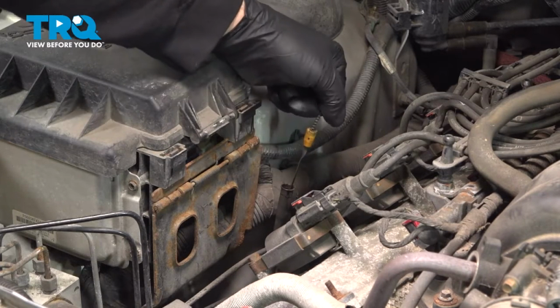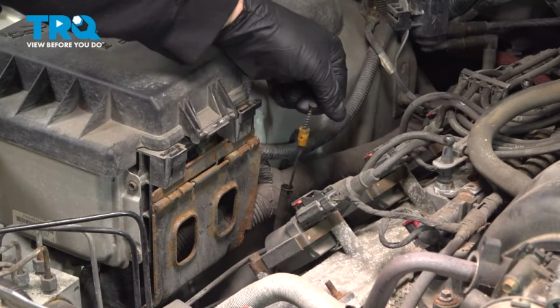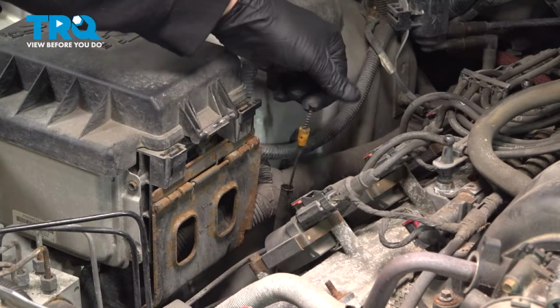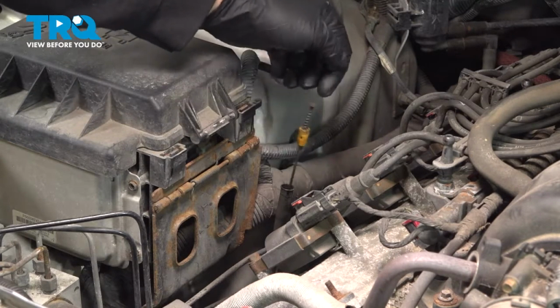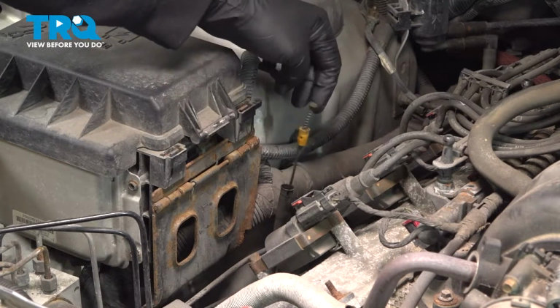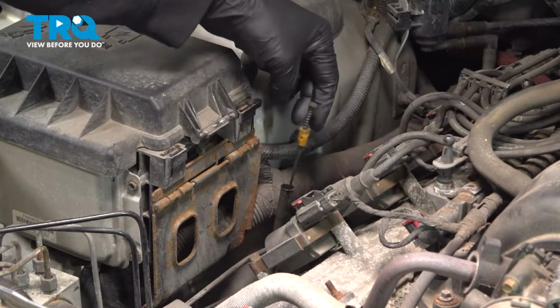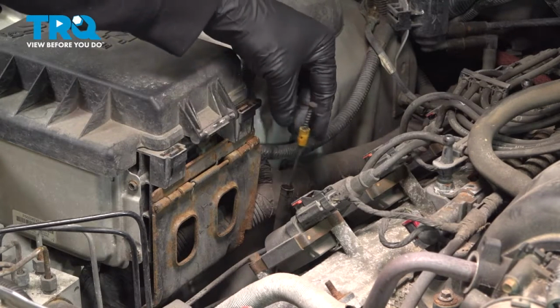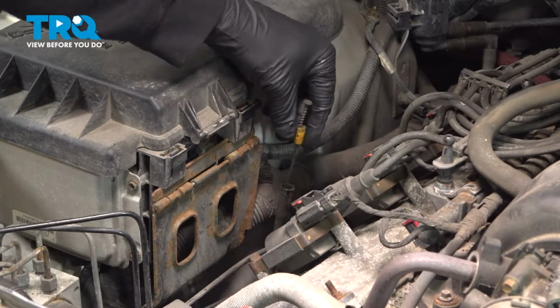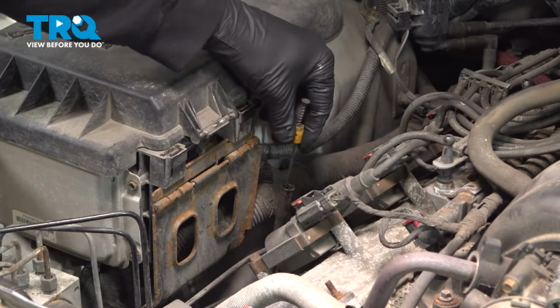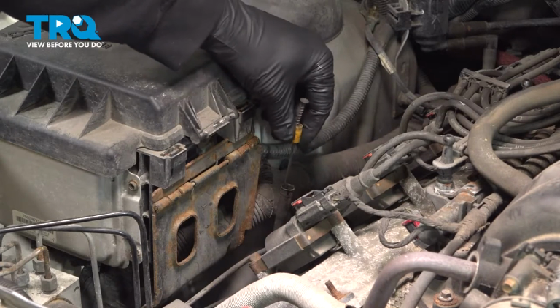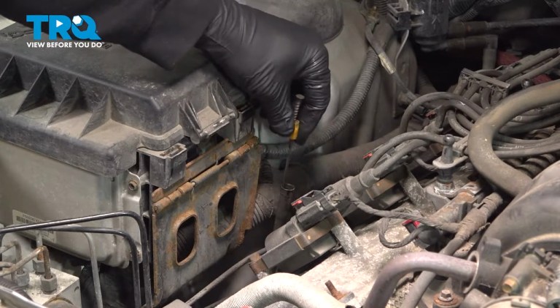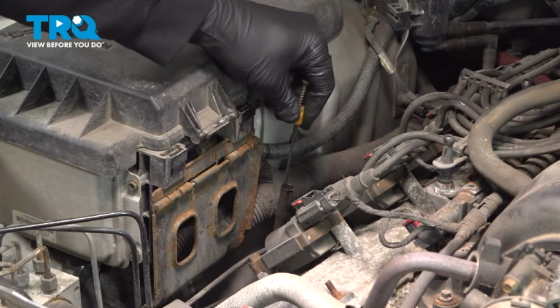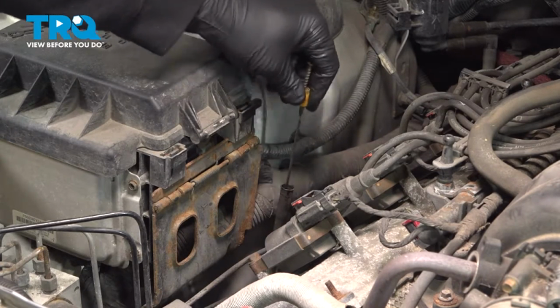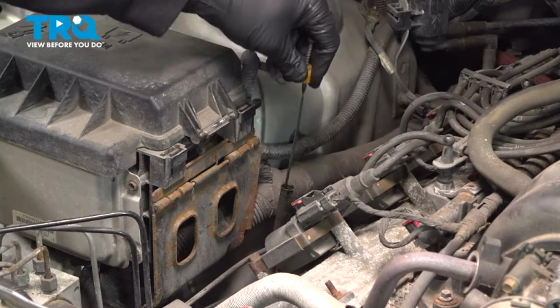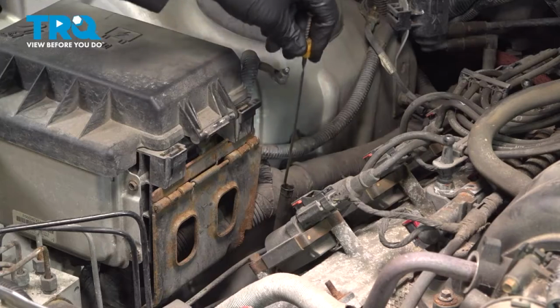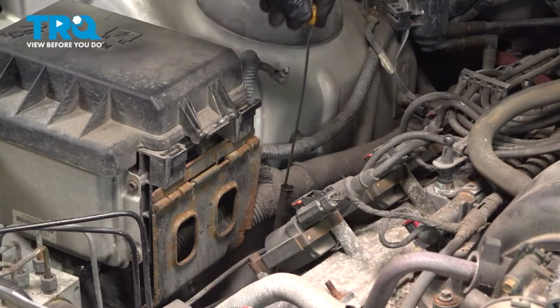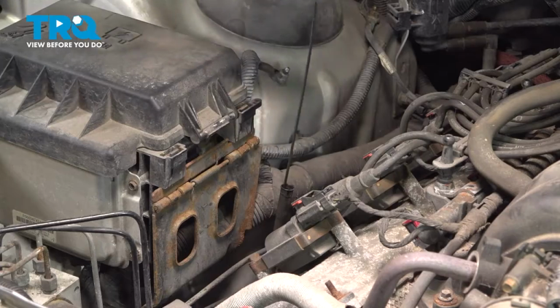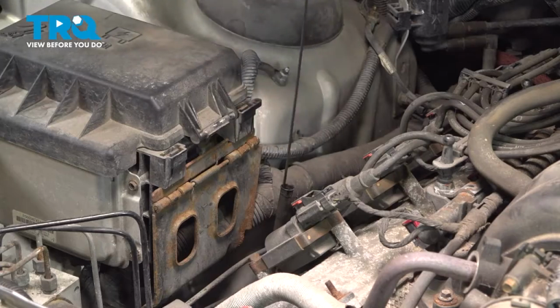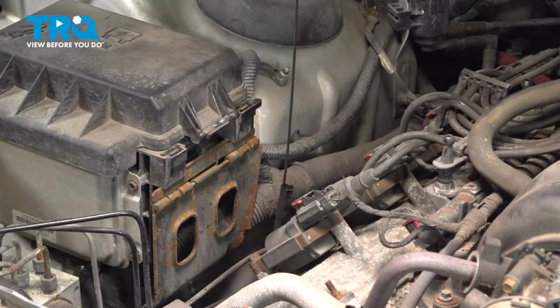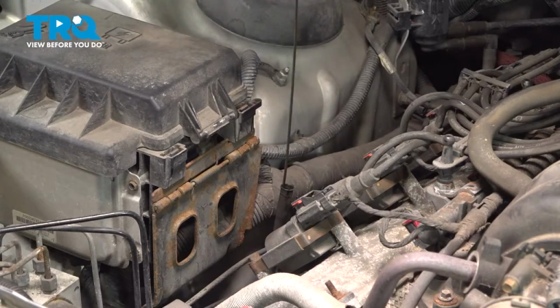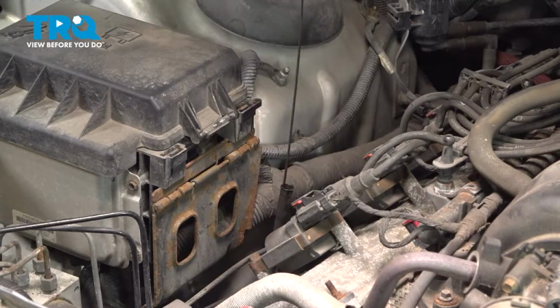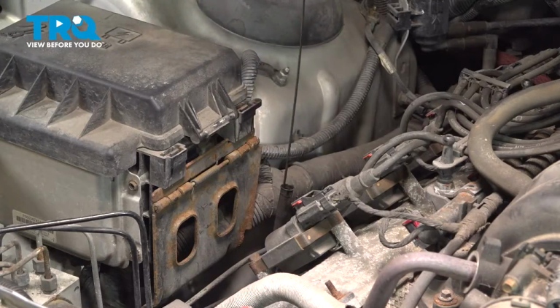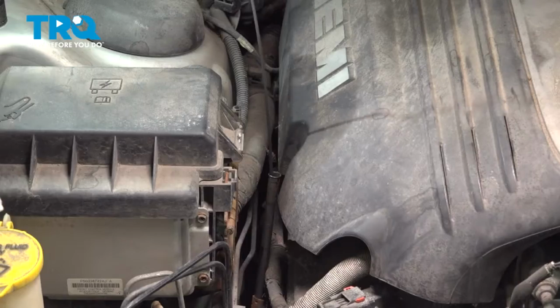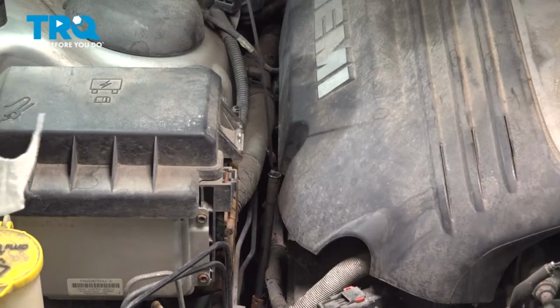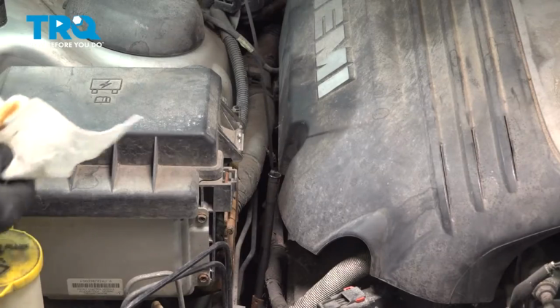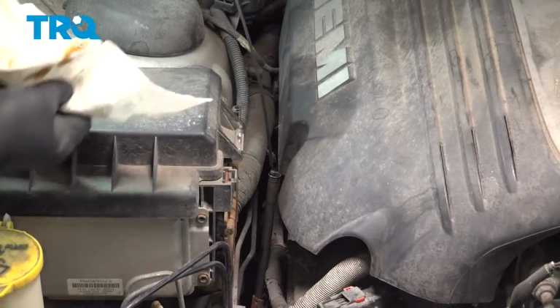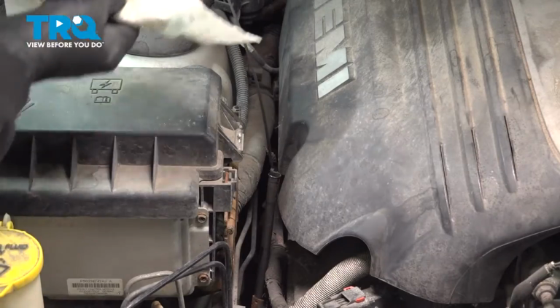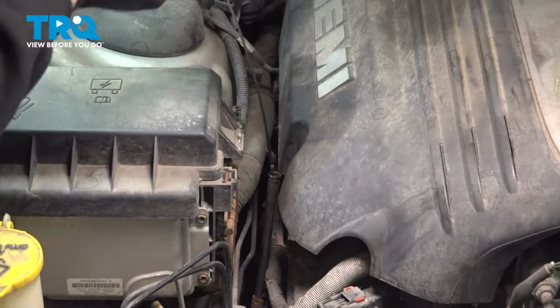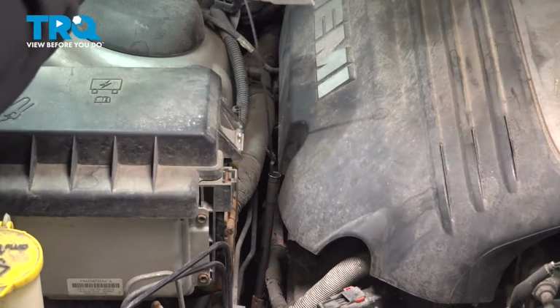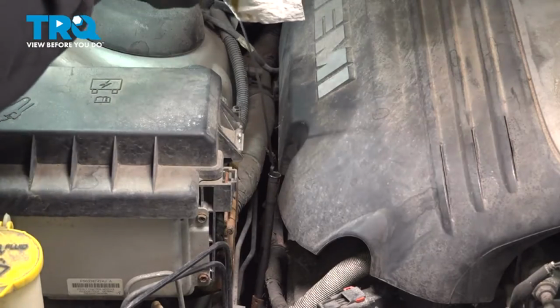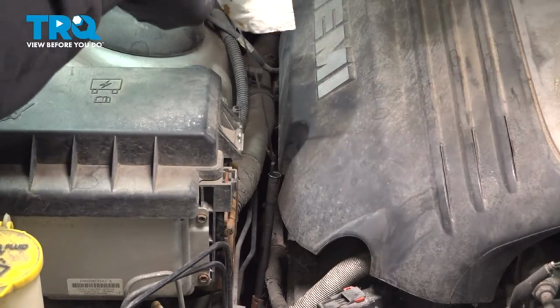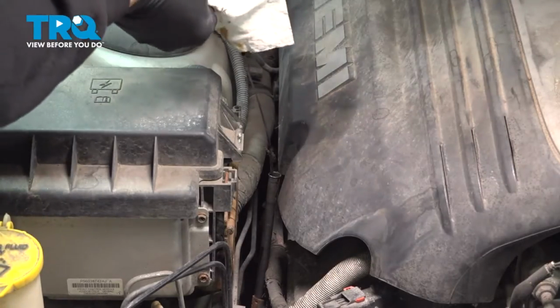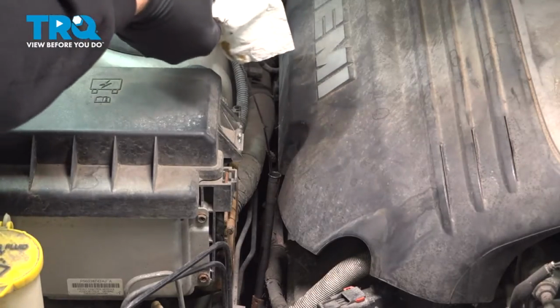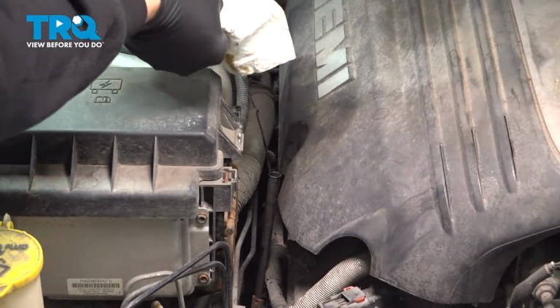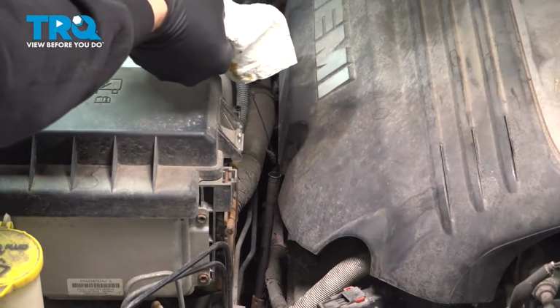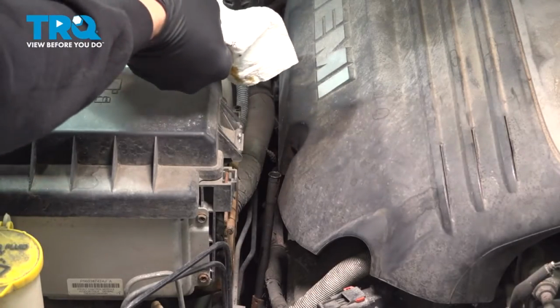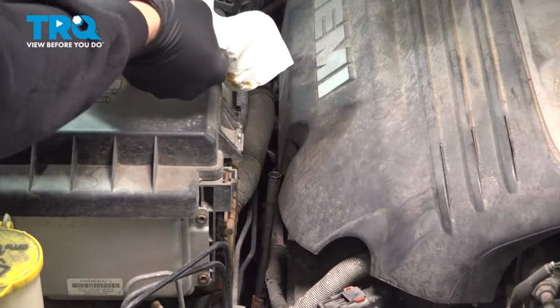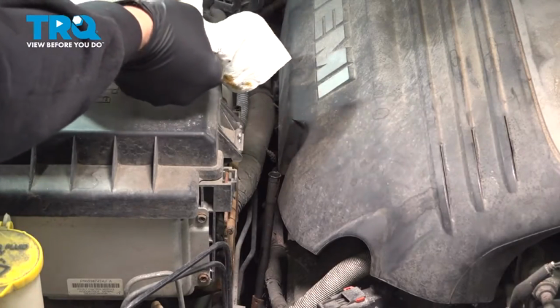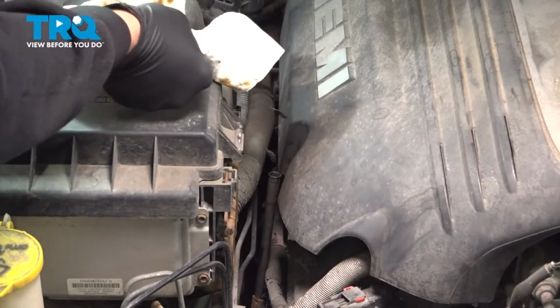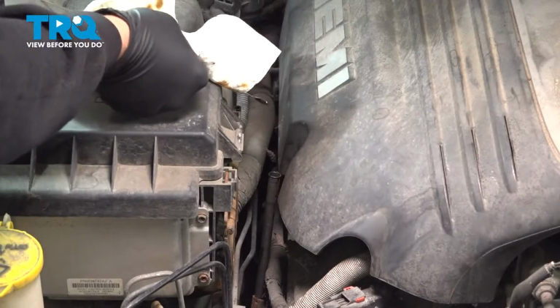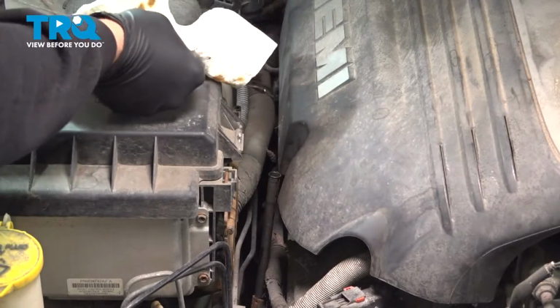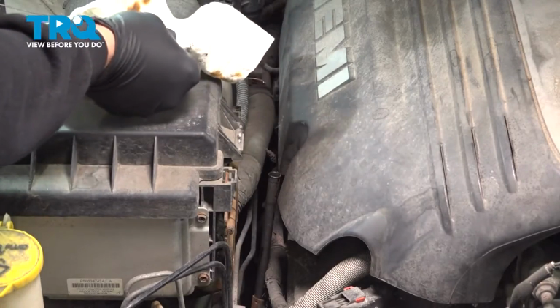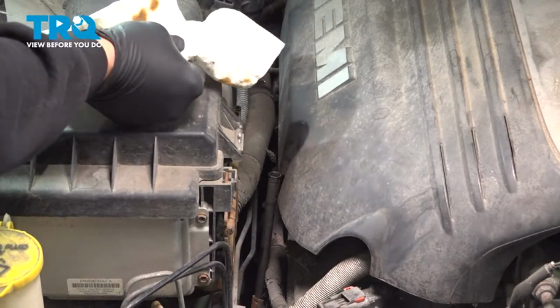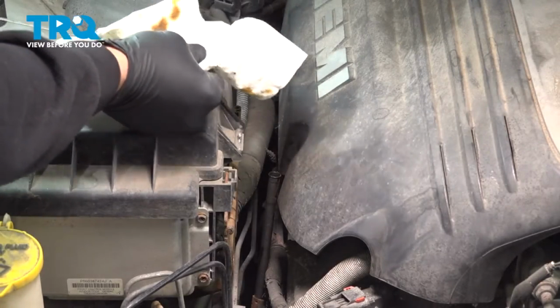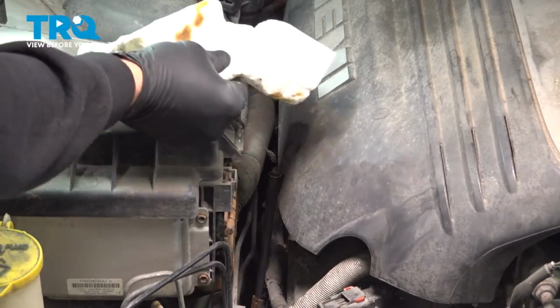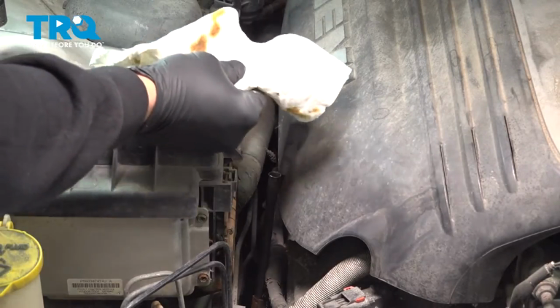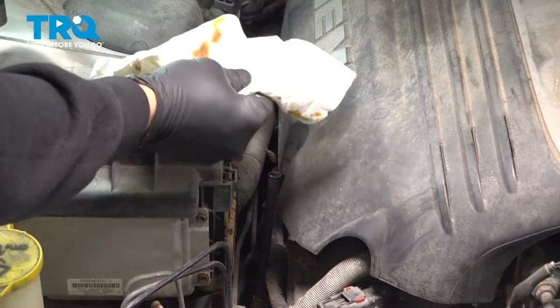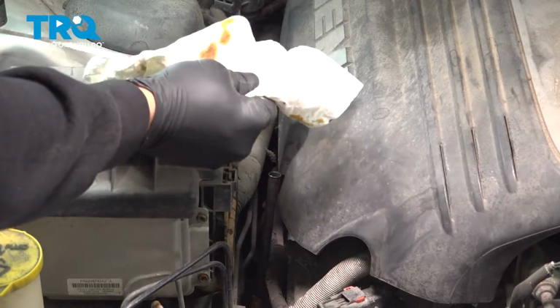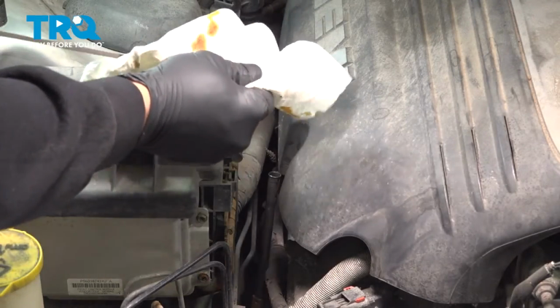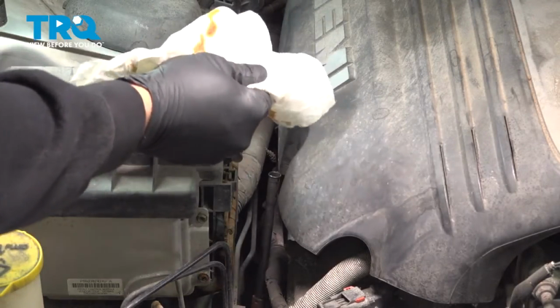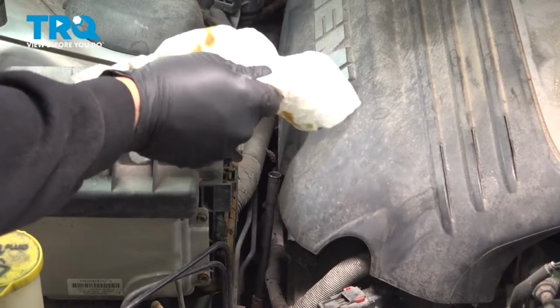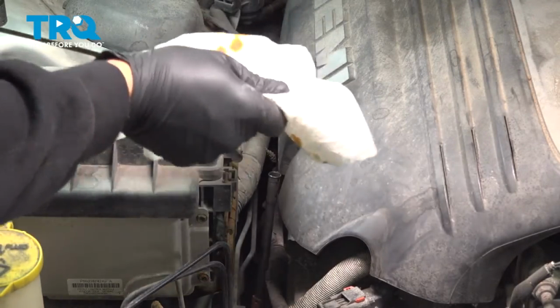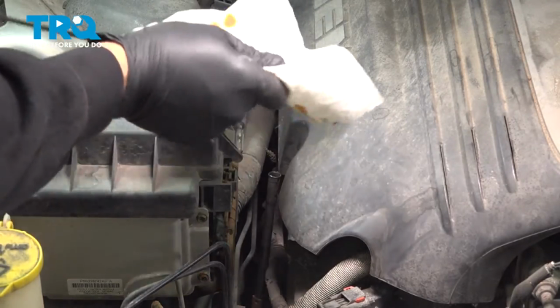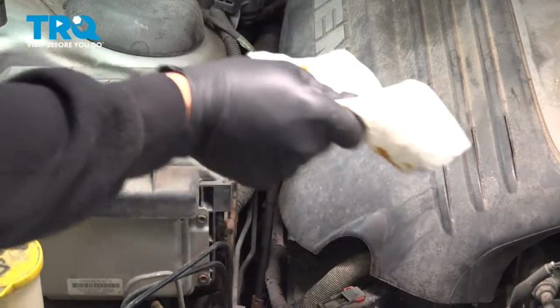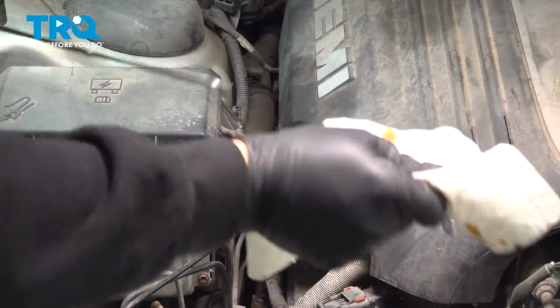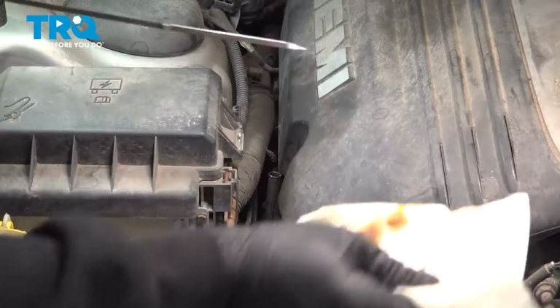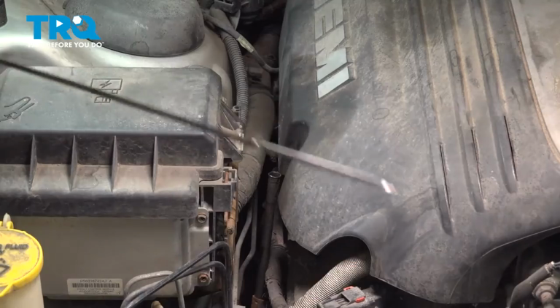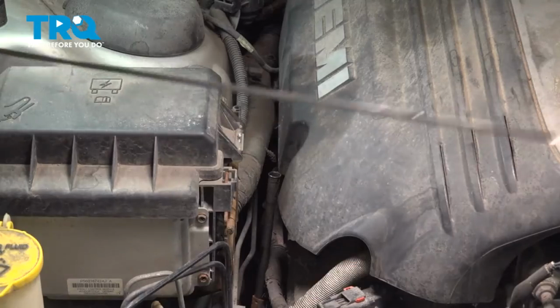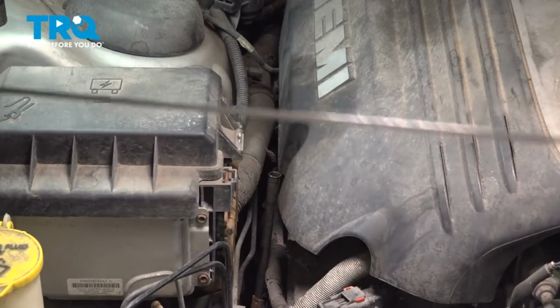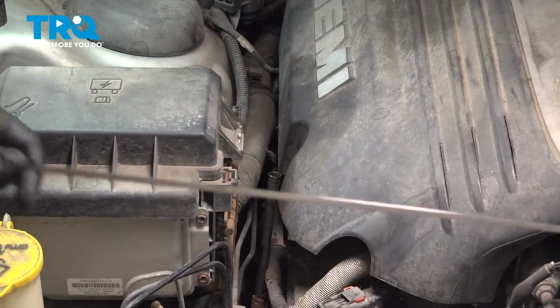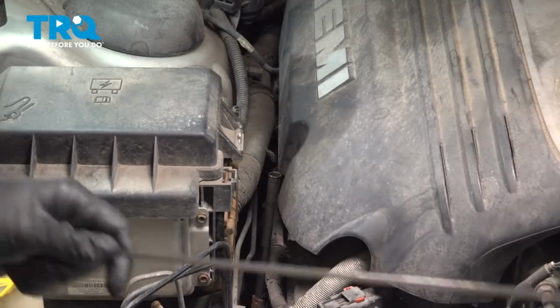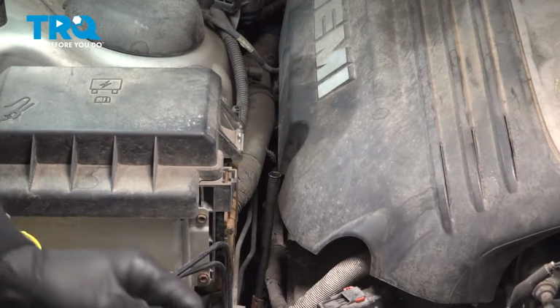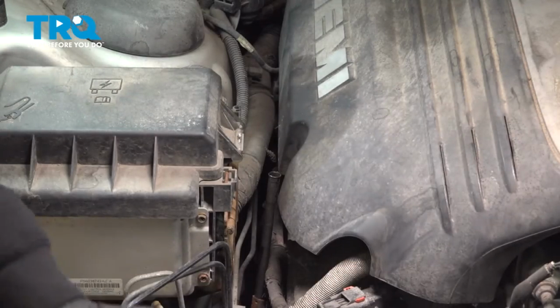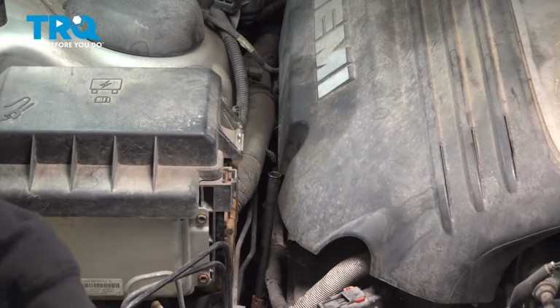I'm going to go ahead and pull that out. Now, there is going to be oil on the end of the dipstick, so we're going to use a rag, wipe that, and set it aside.